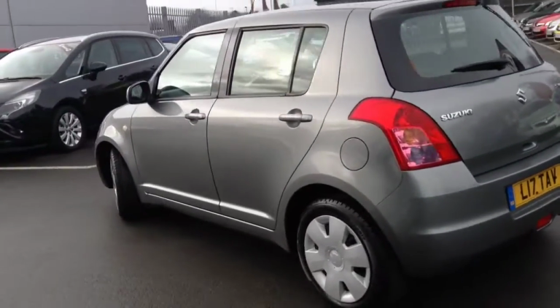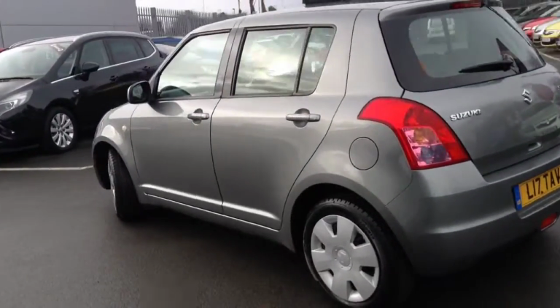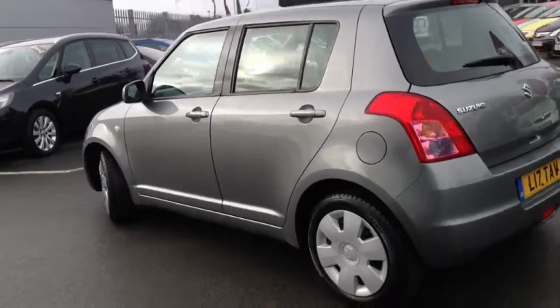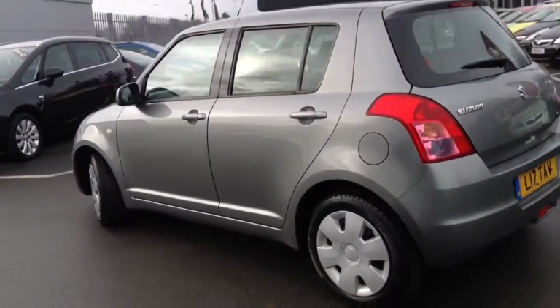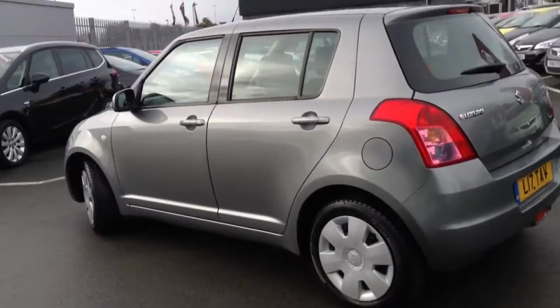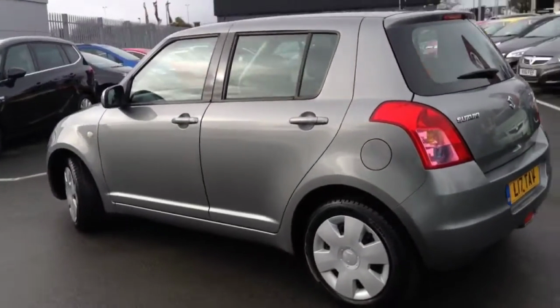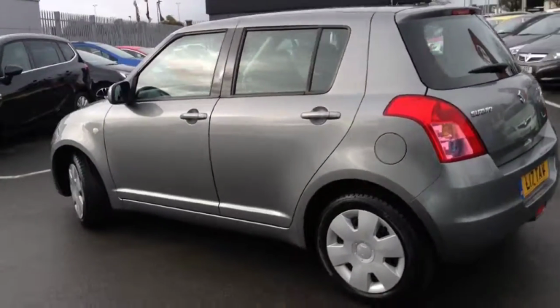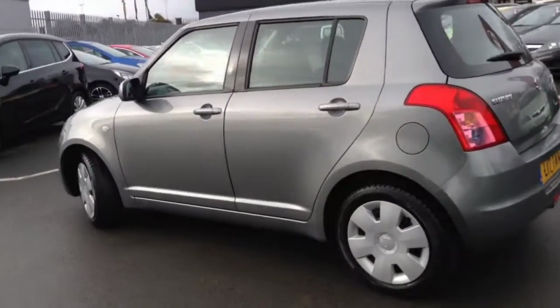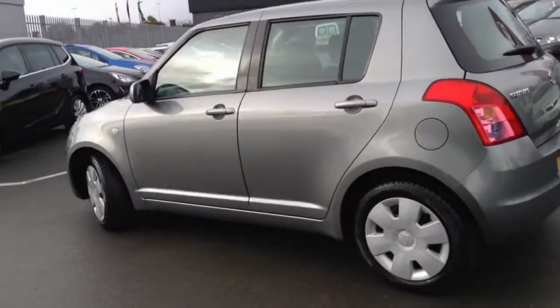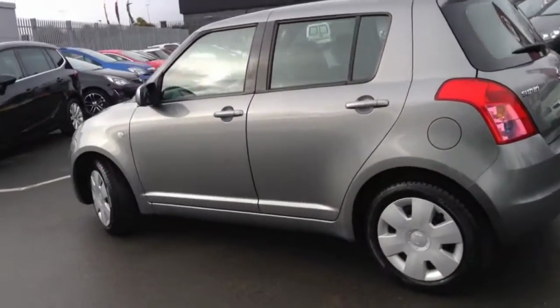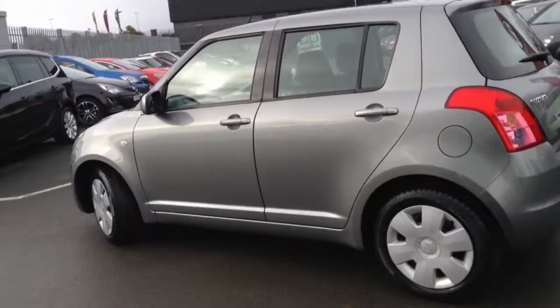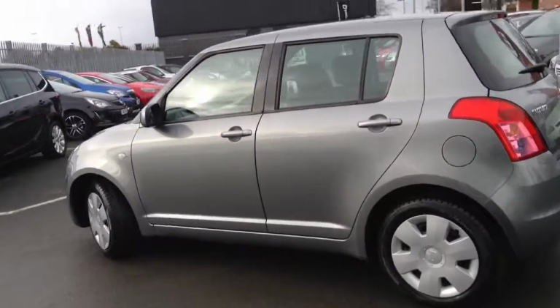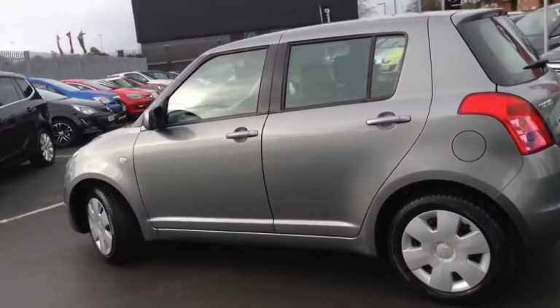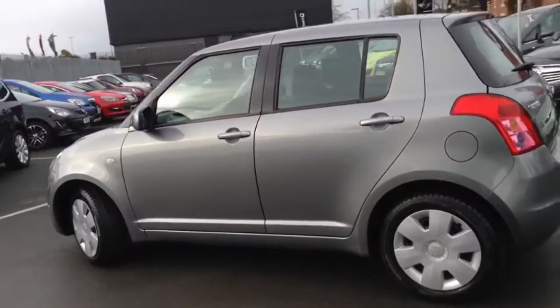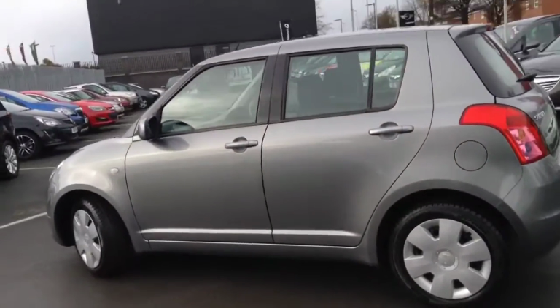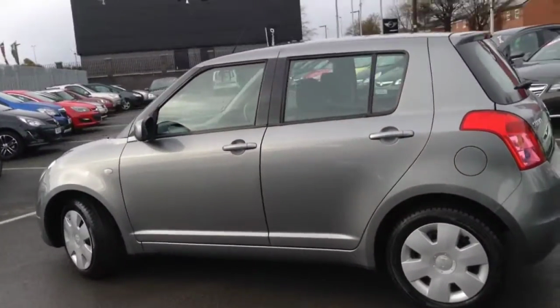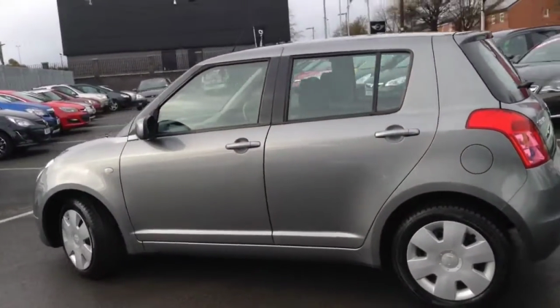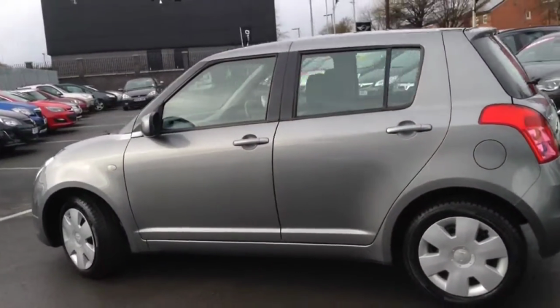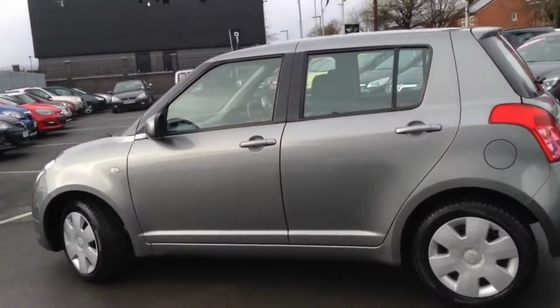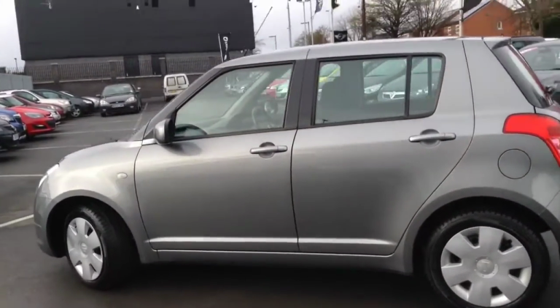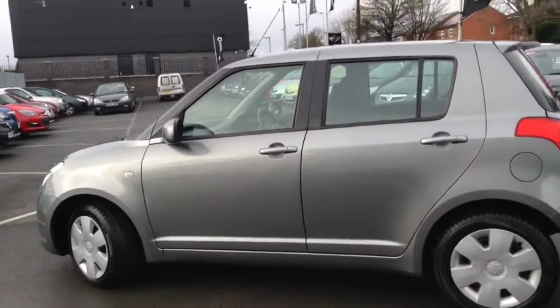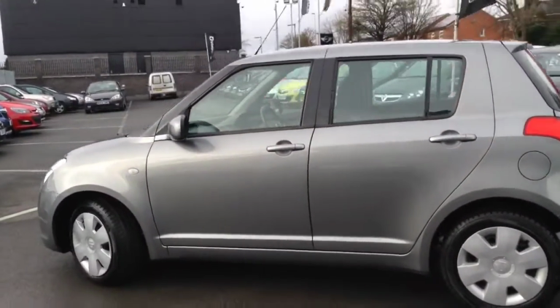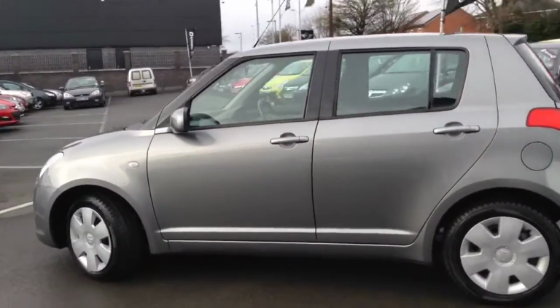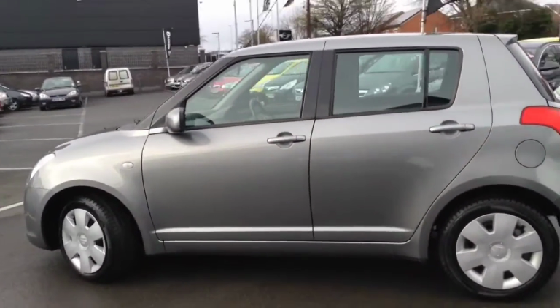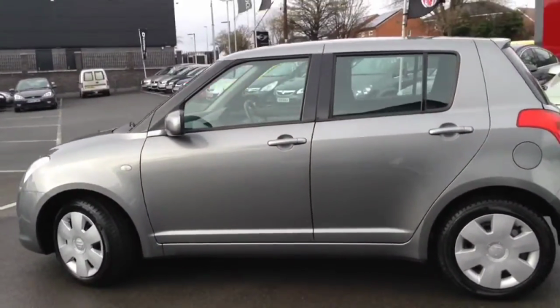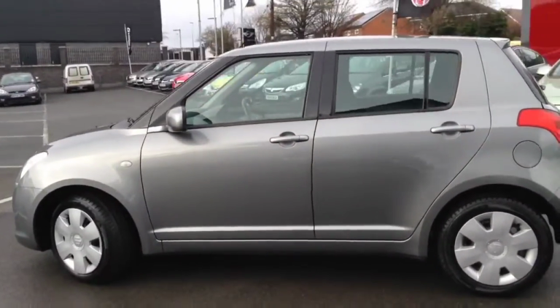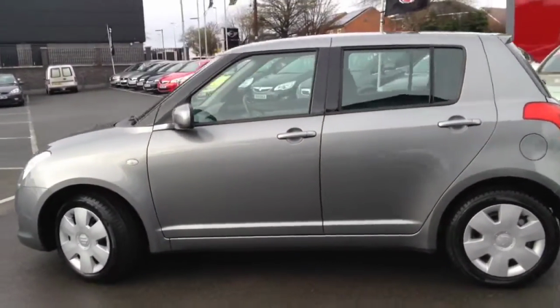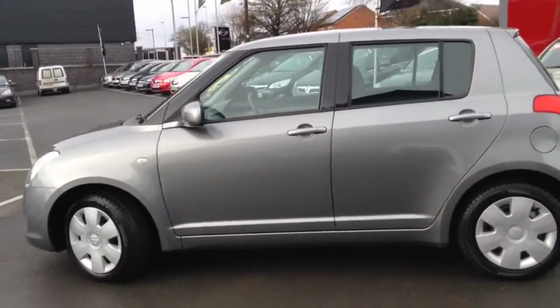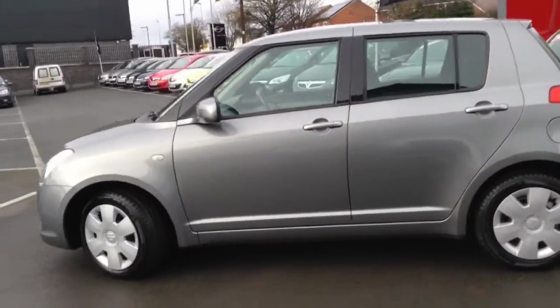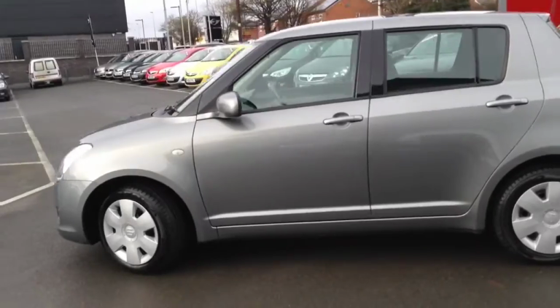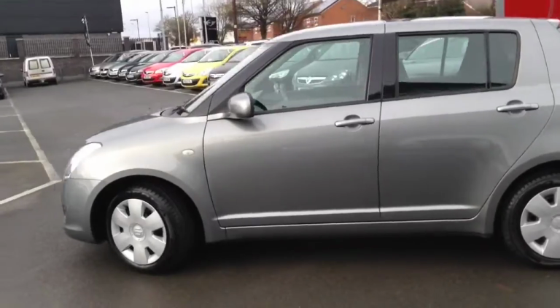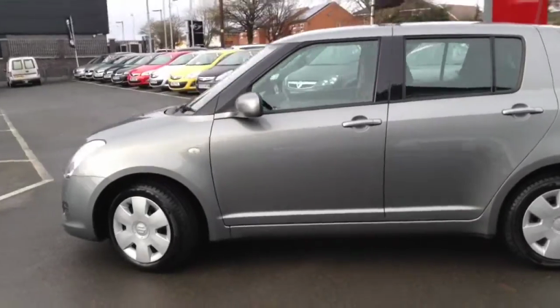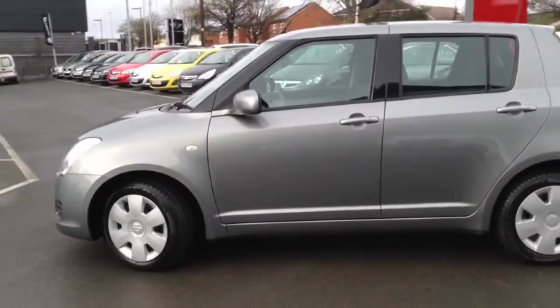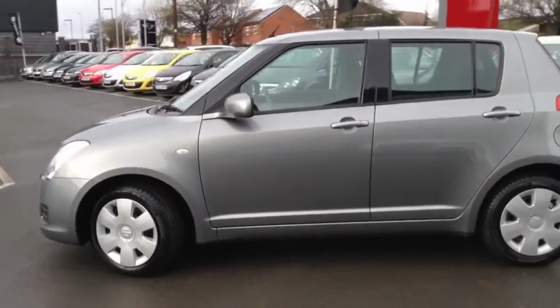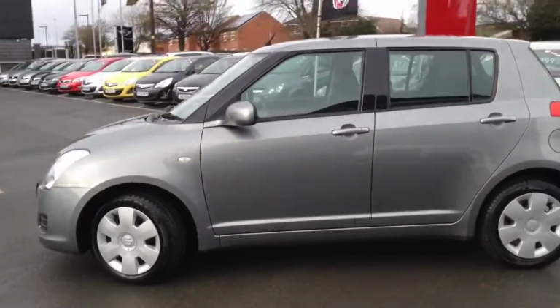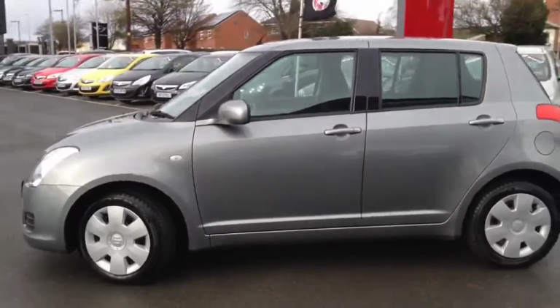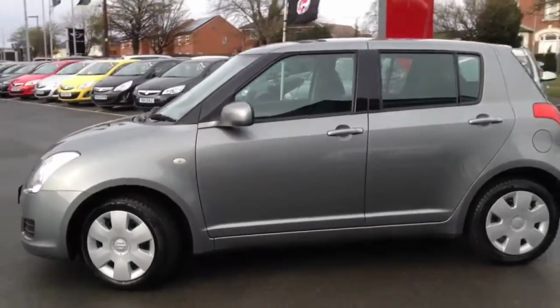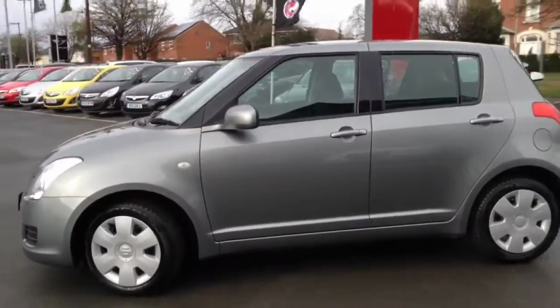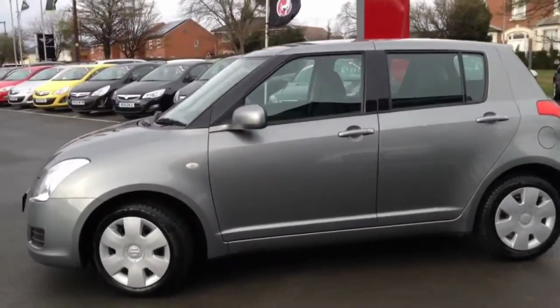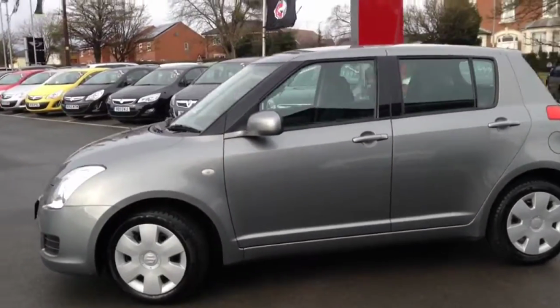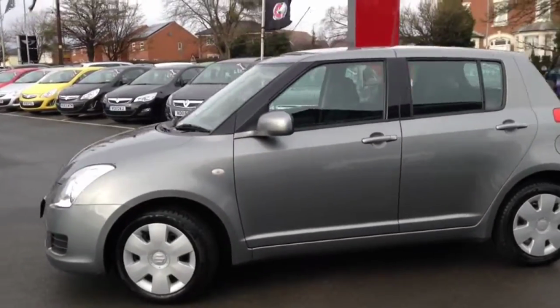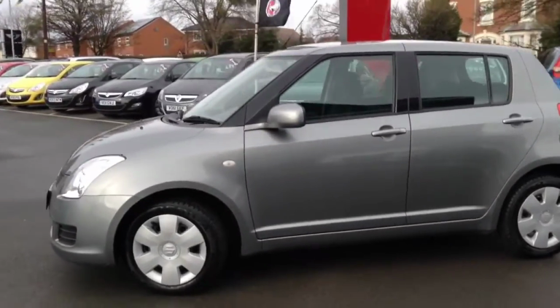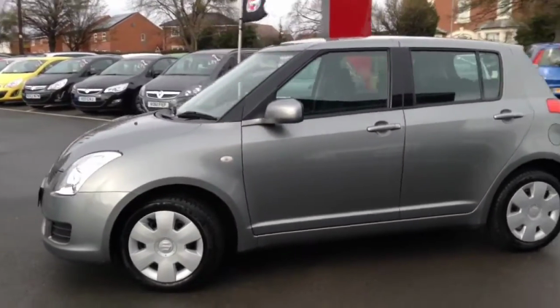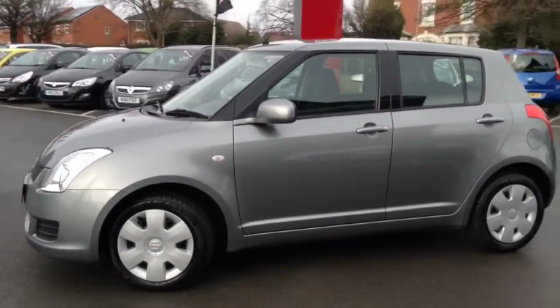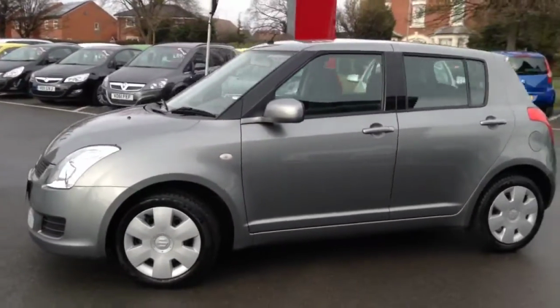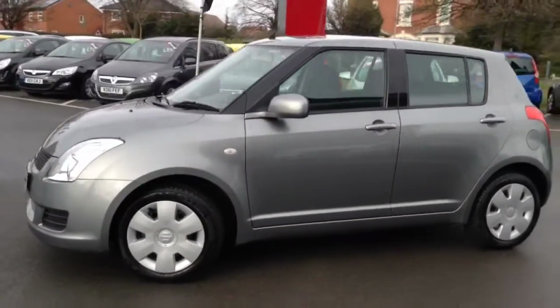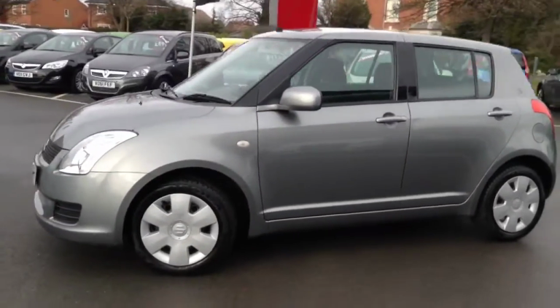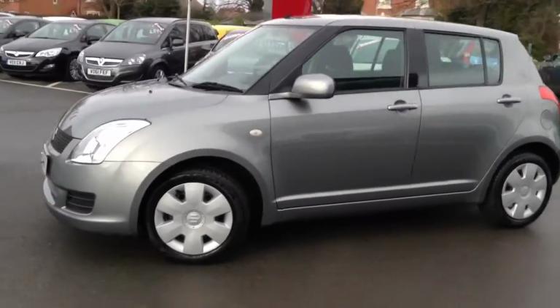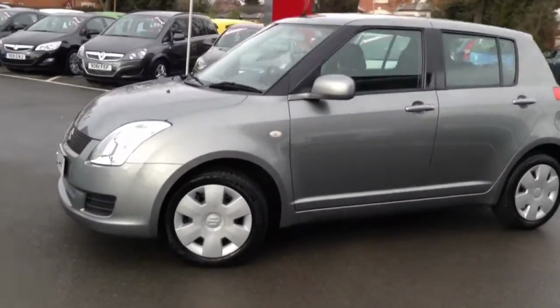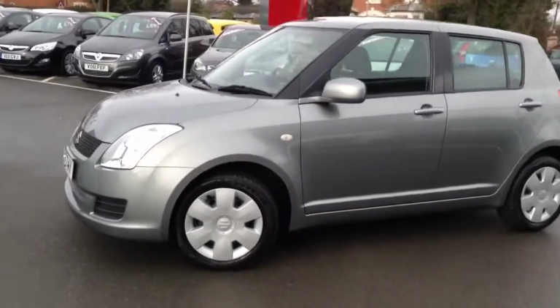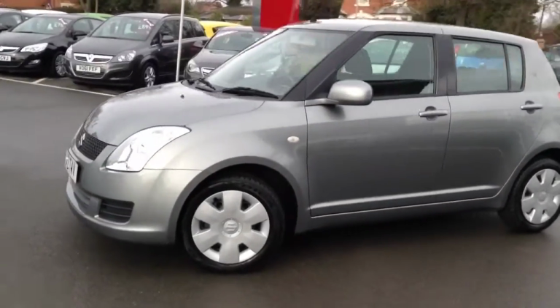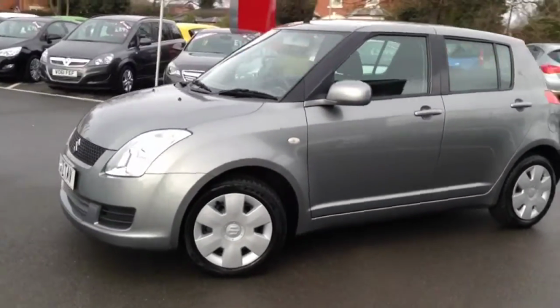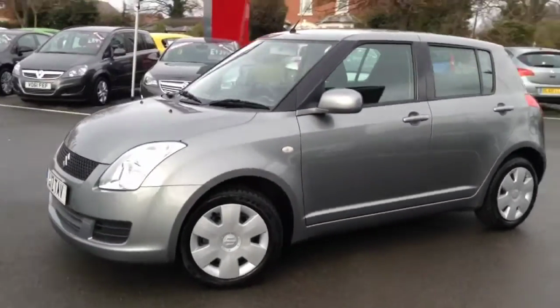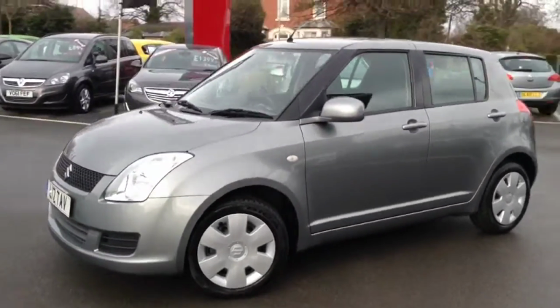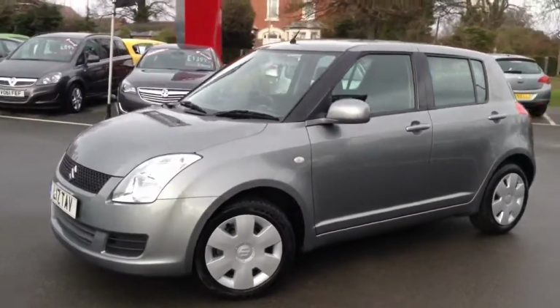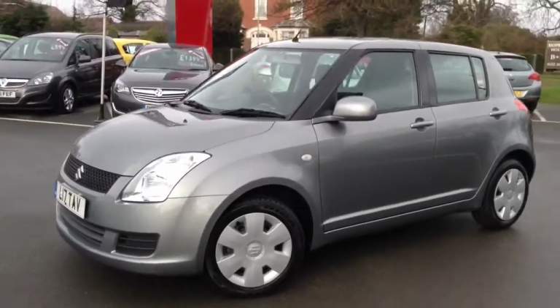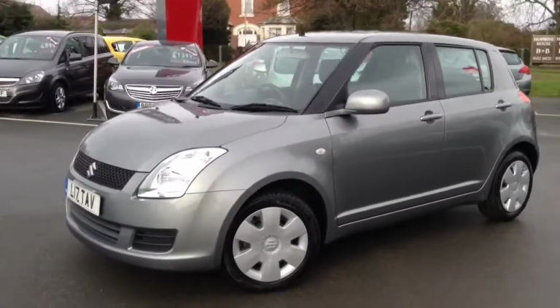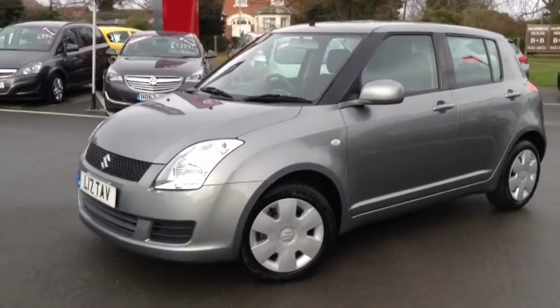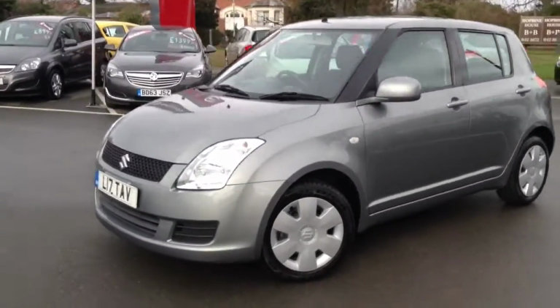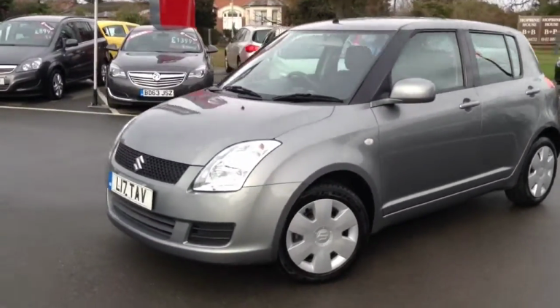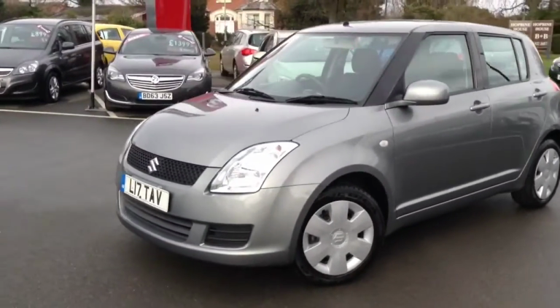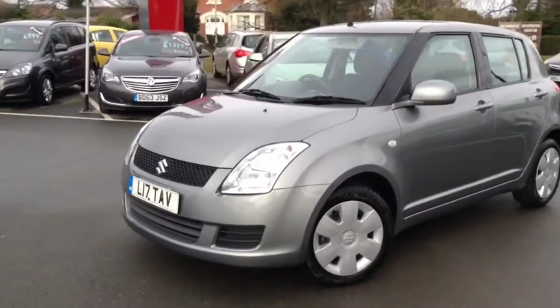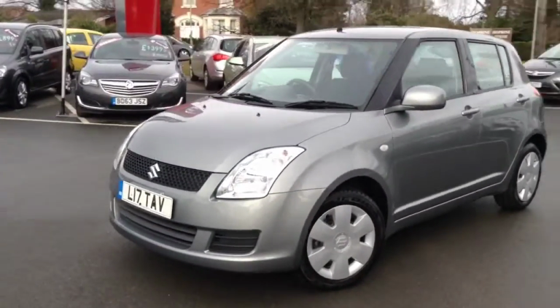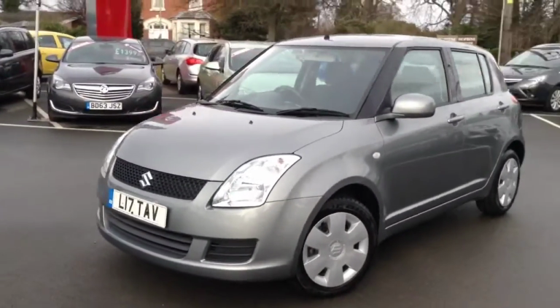Thank you for watching. If you'd like any more information about this vehicle or to arrange a test drive, please contact the following number.